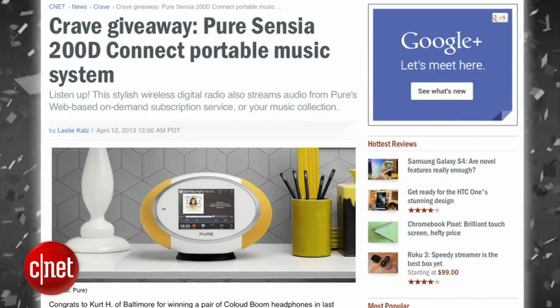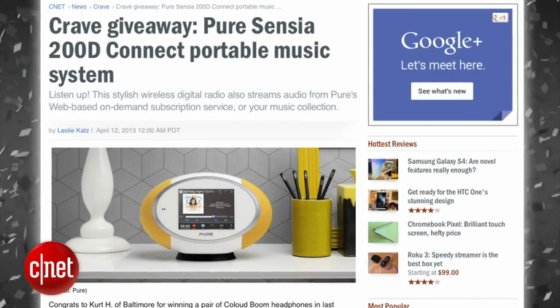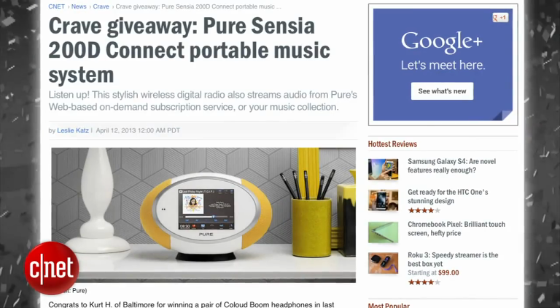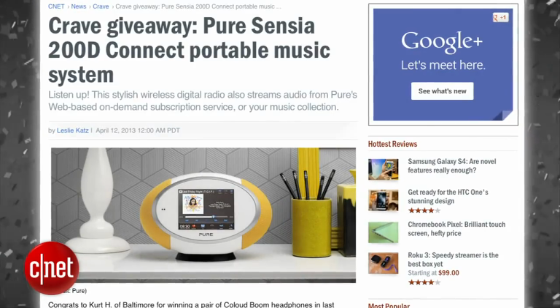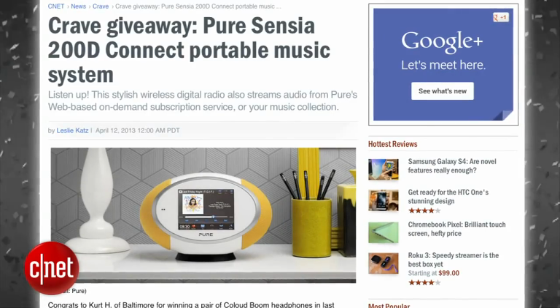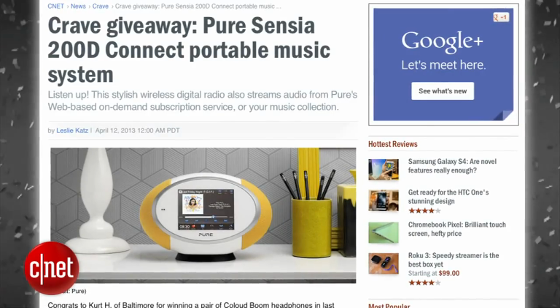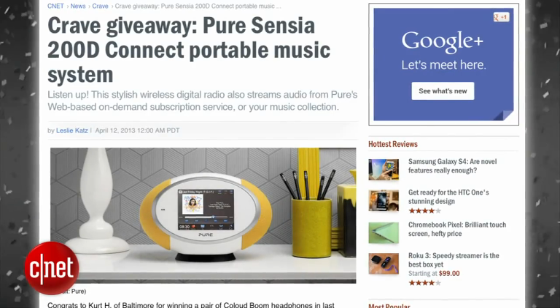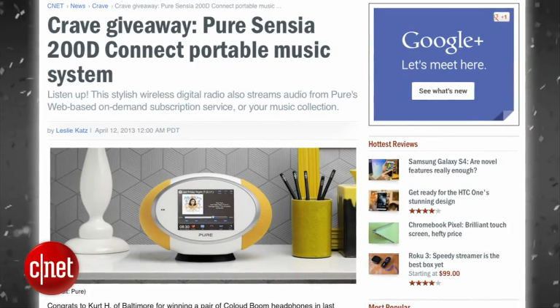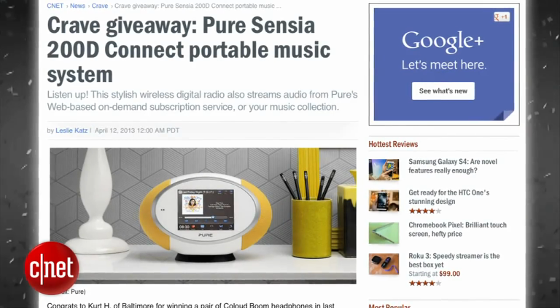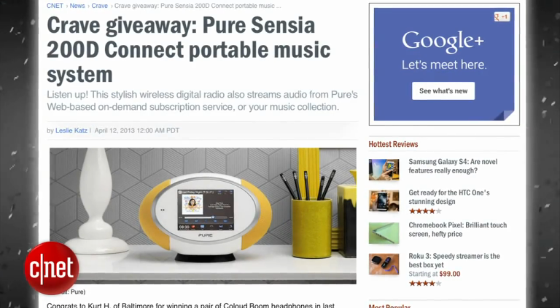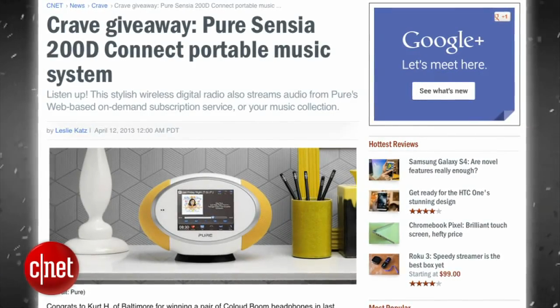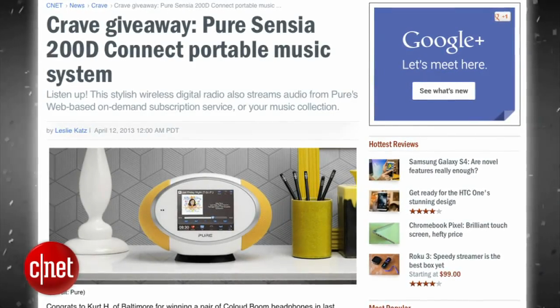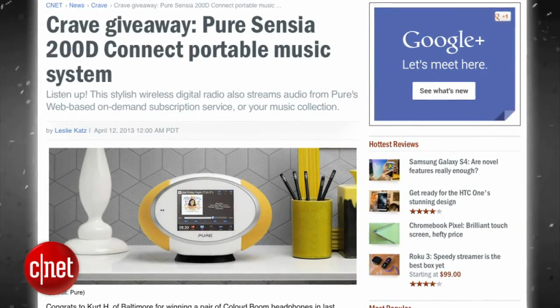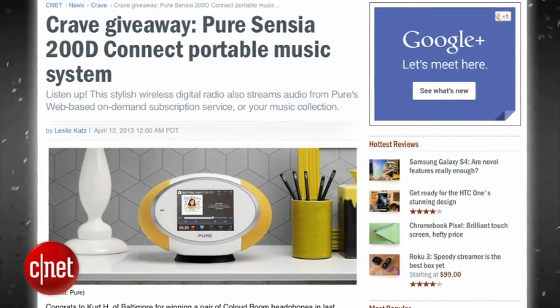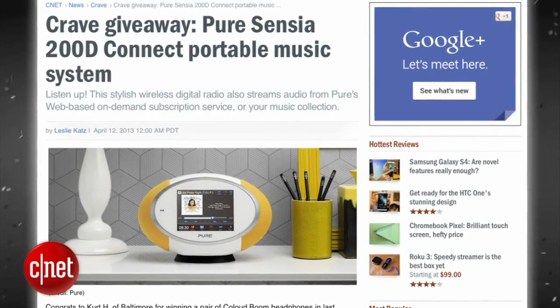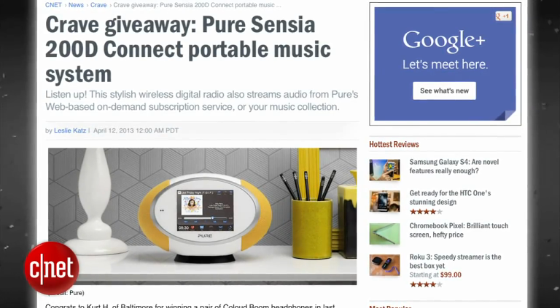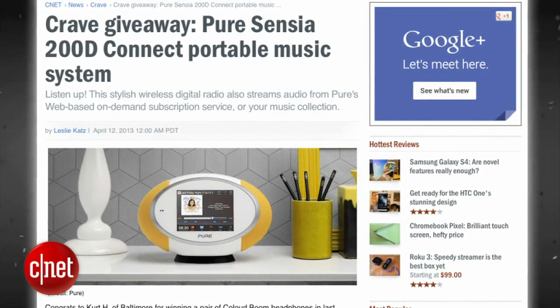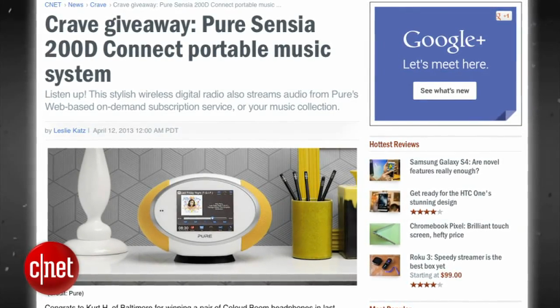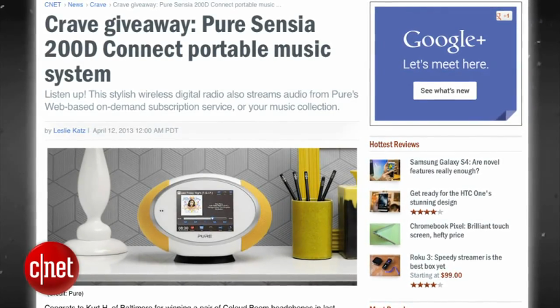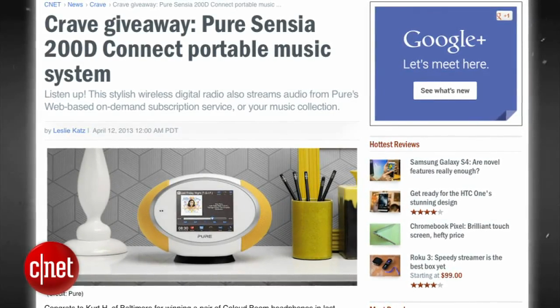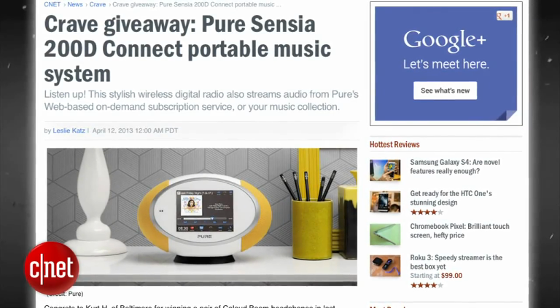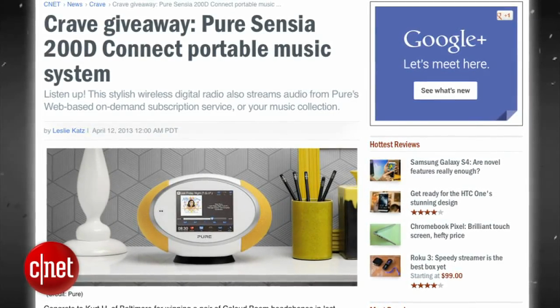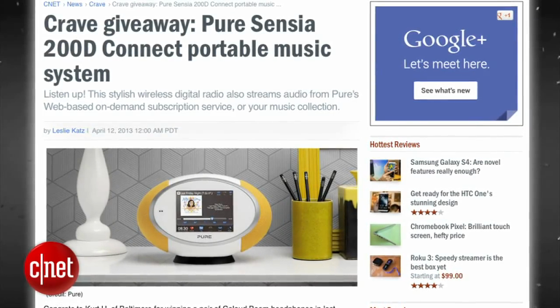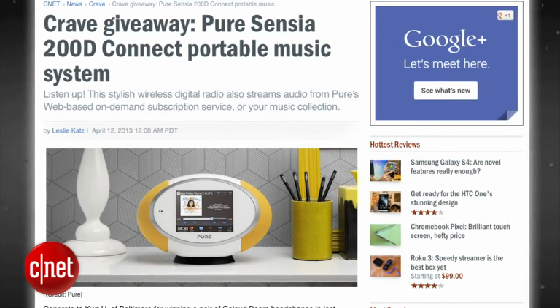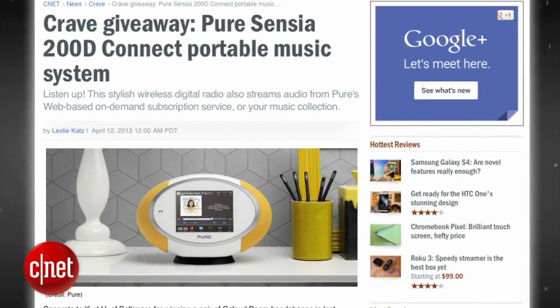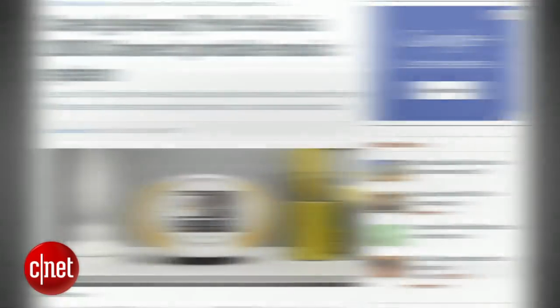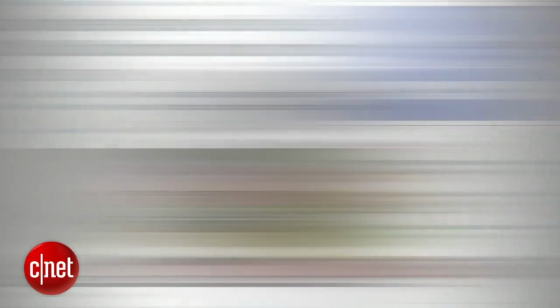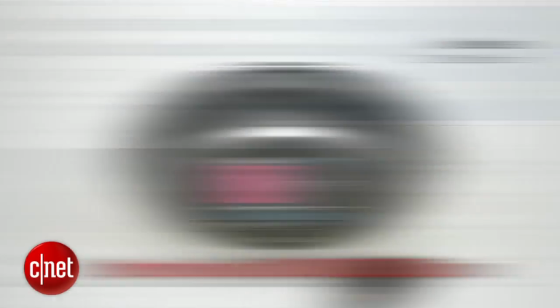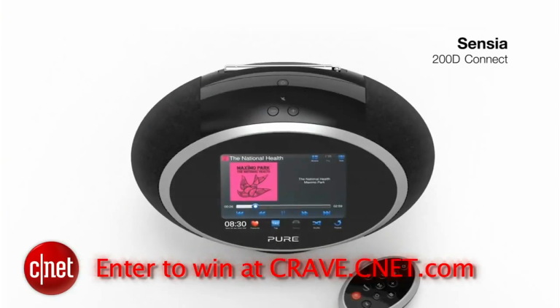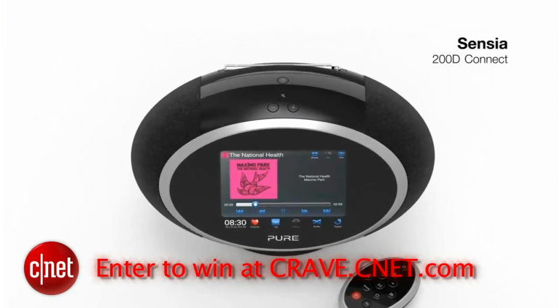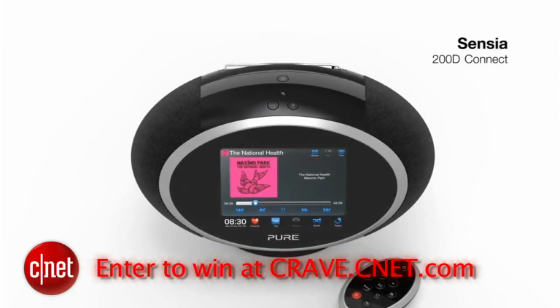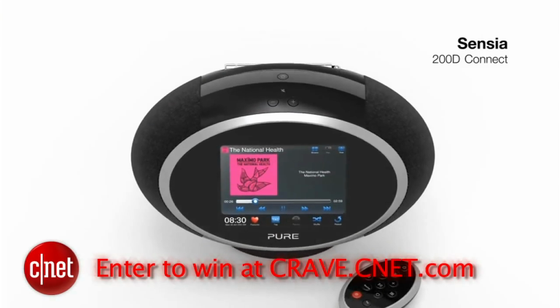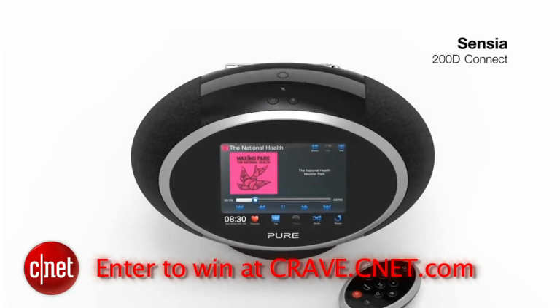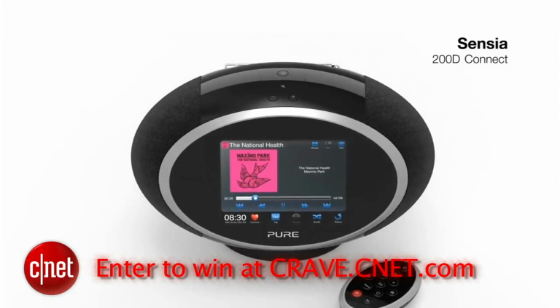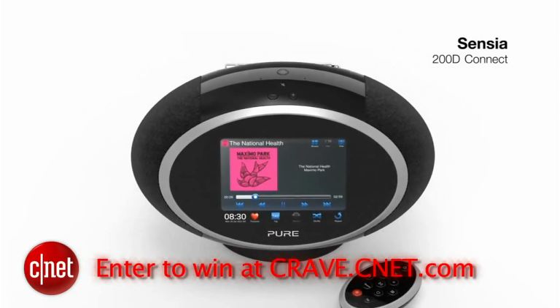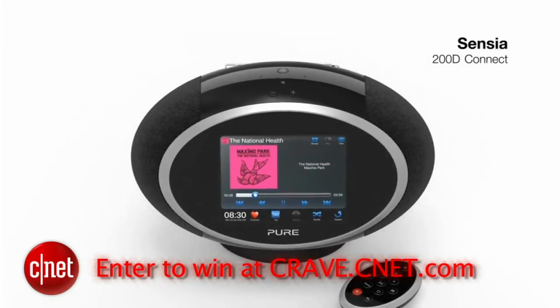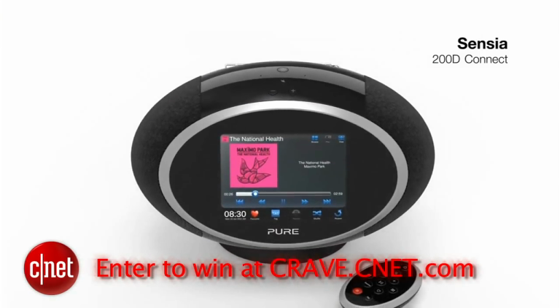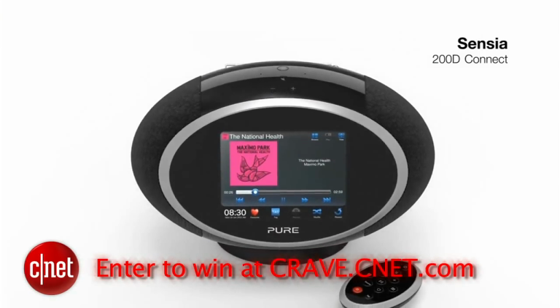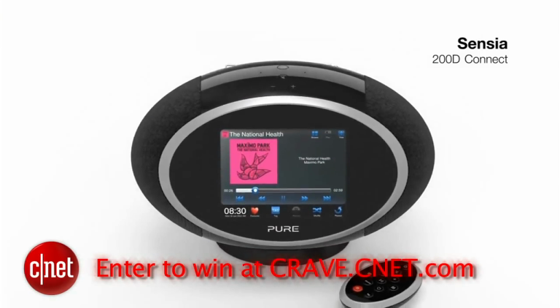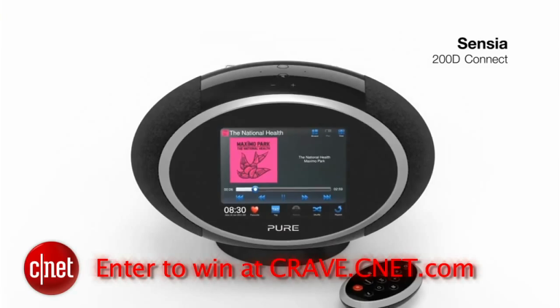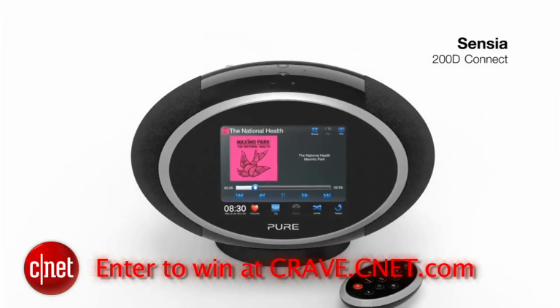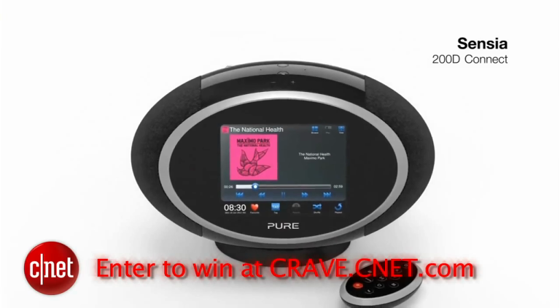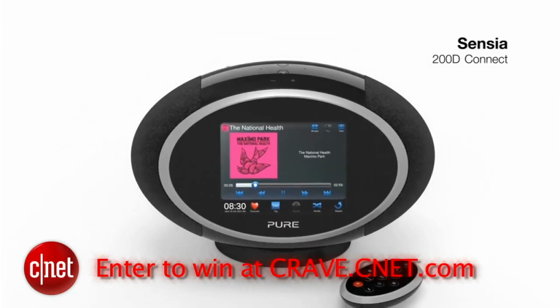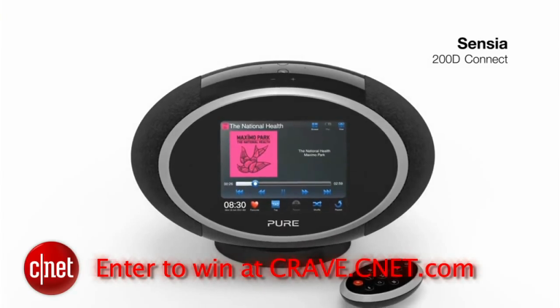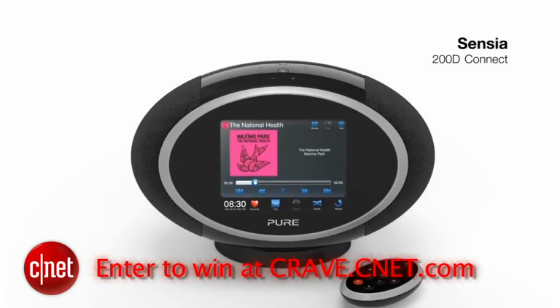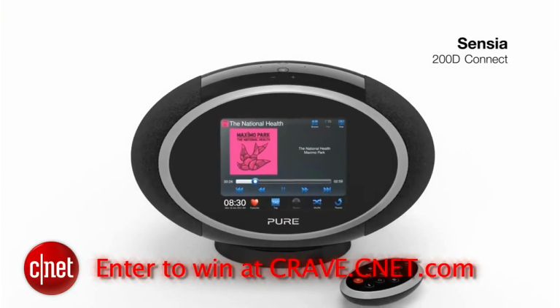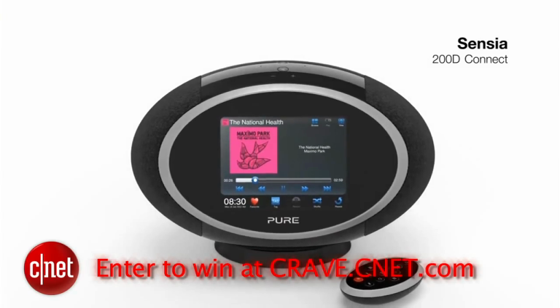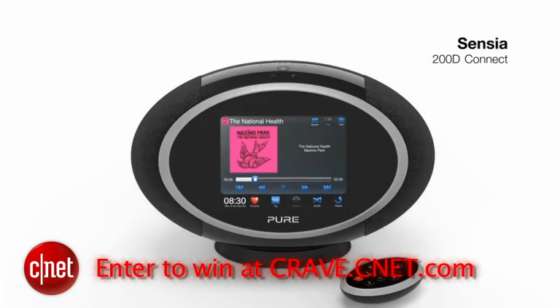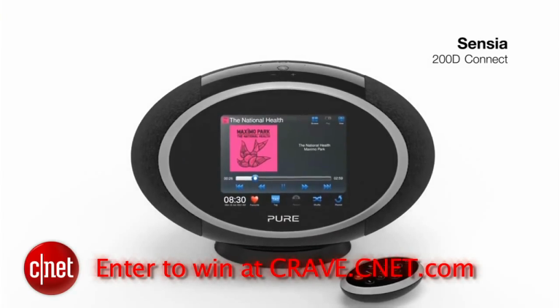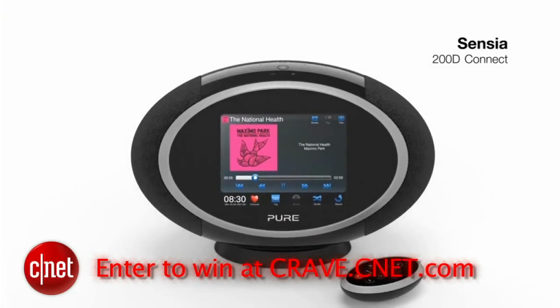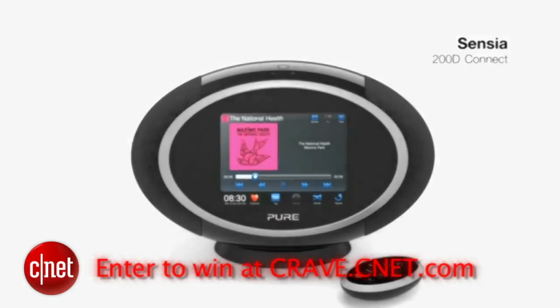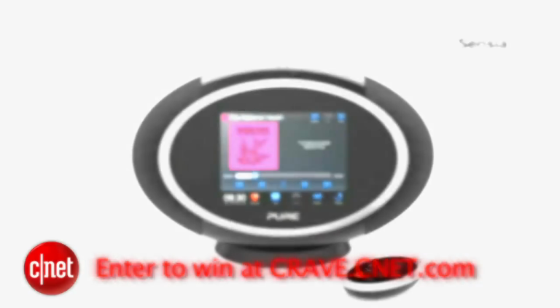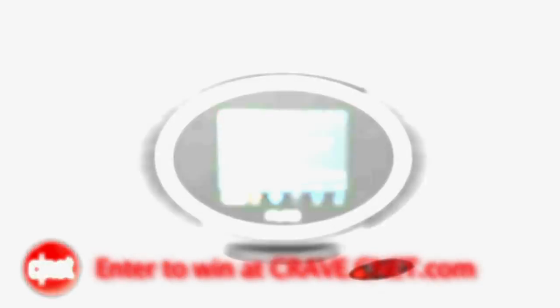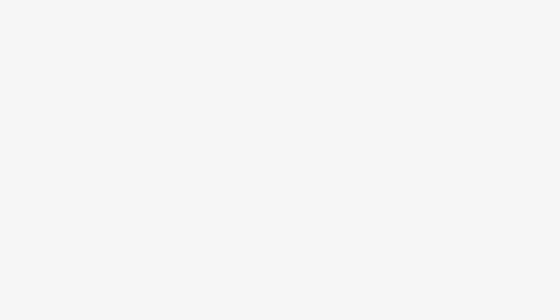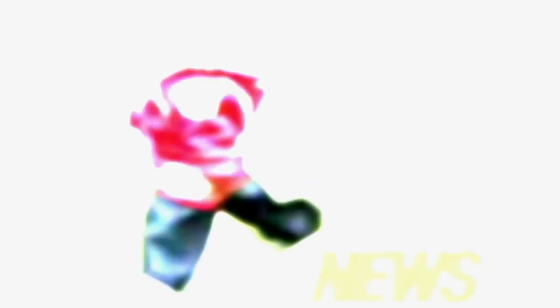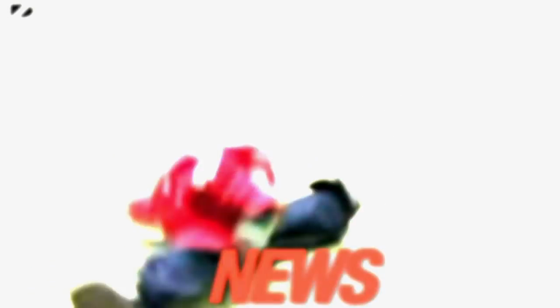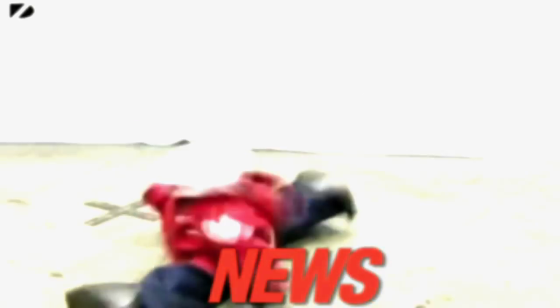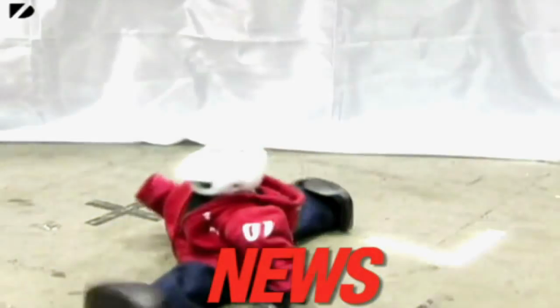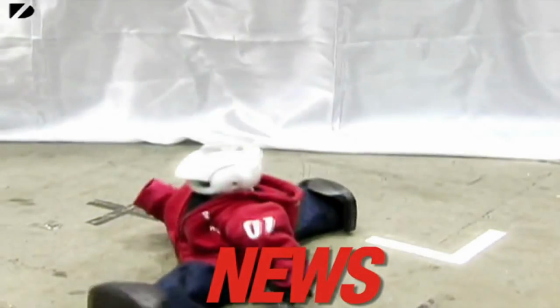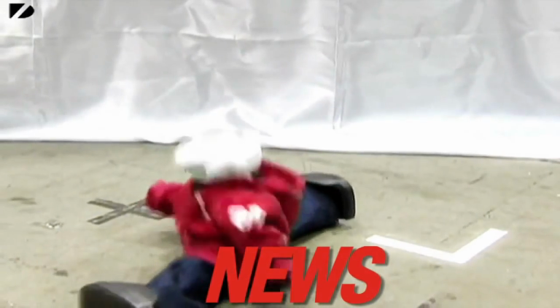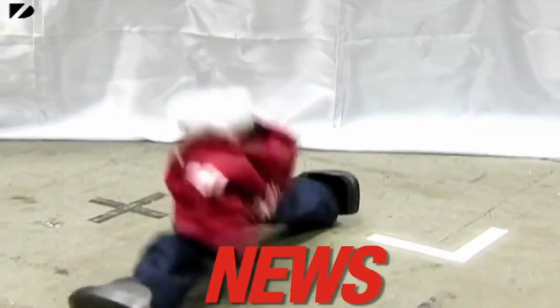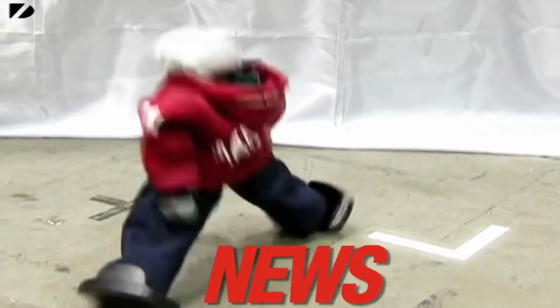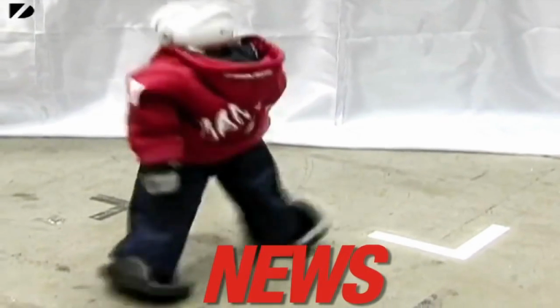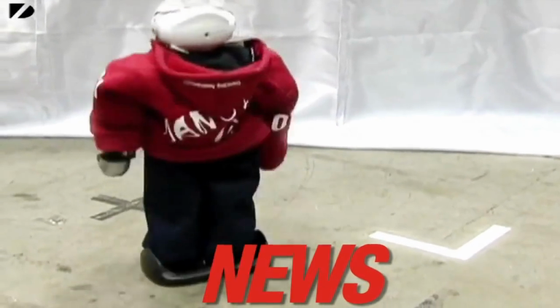This week, Crave is giving away the Pure Sensia 200D Connect Portable Music System.